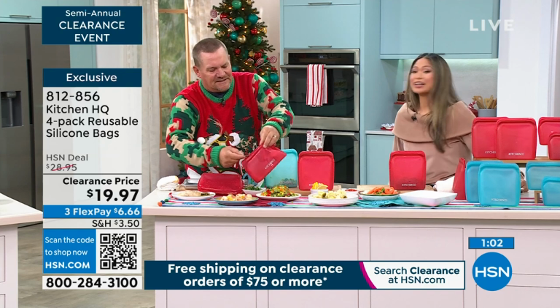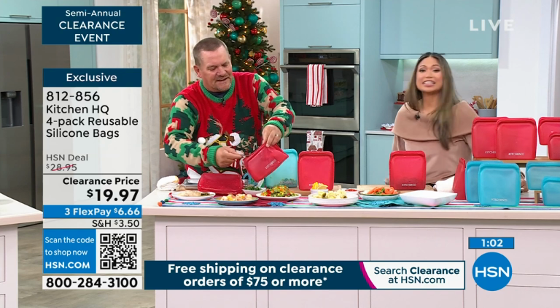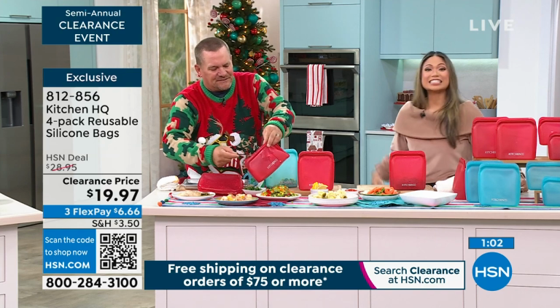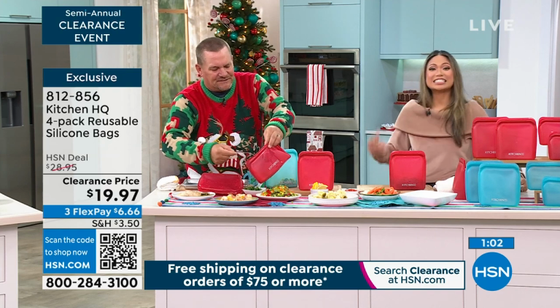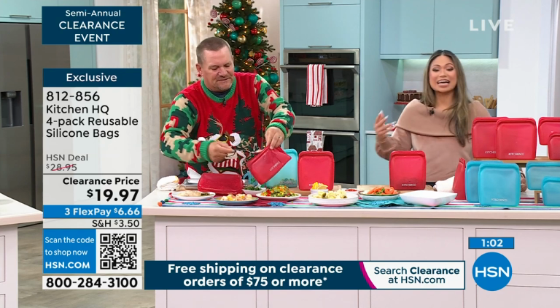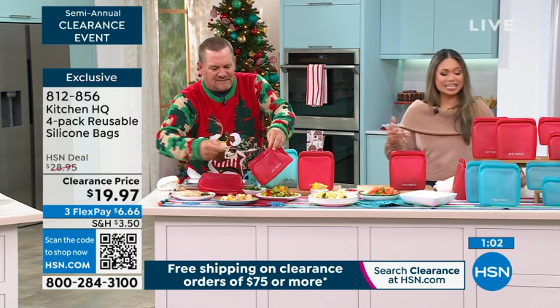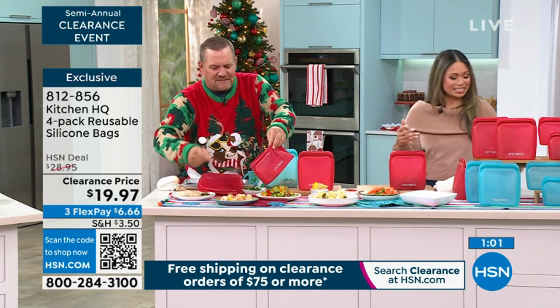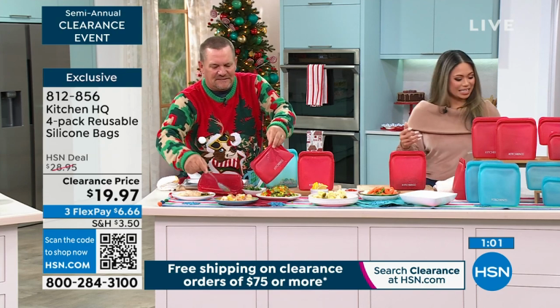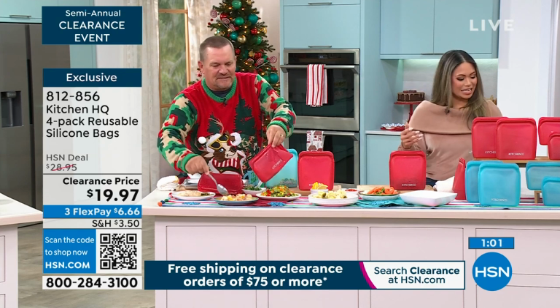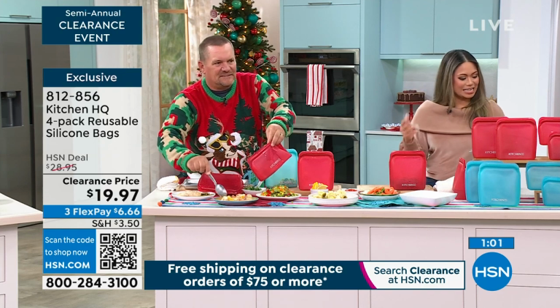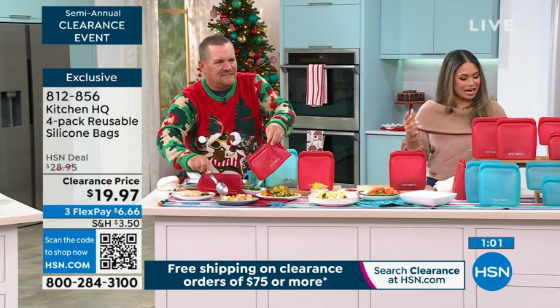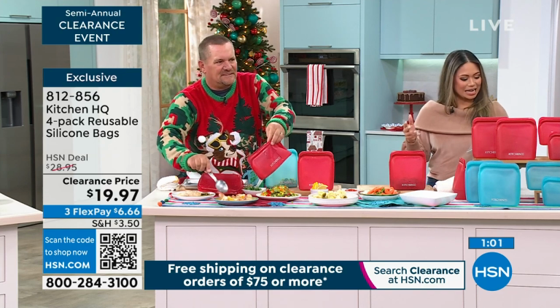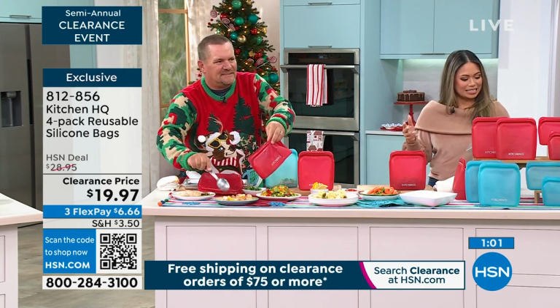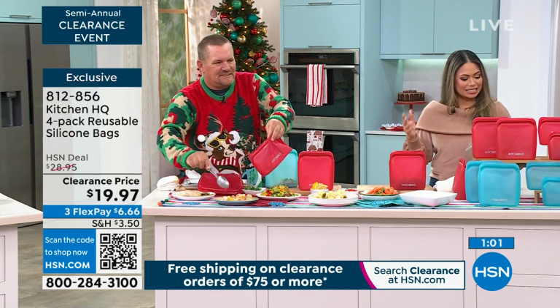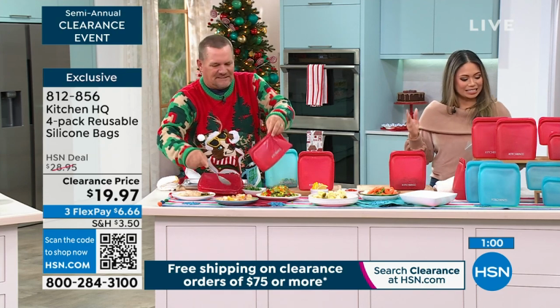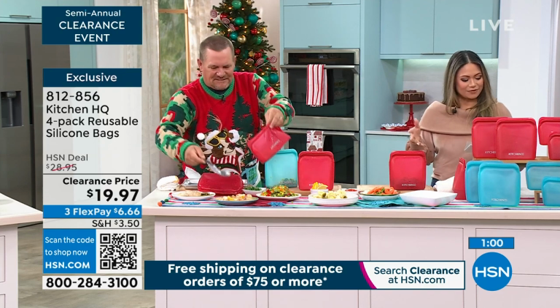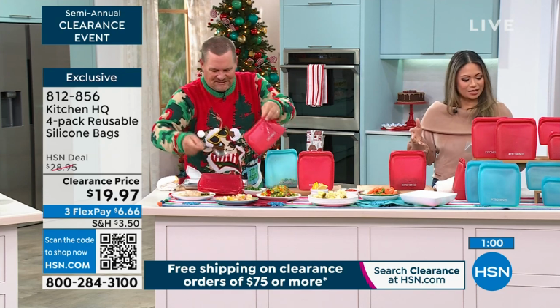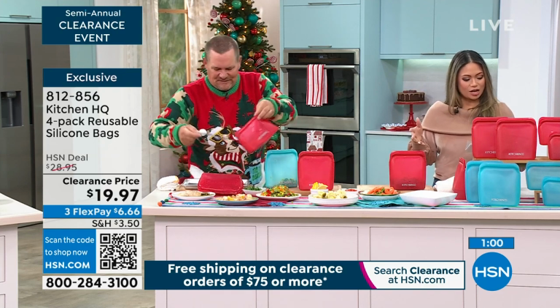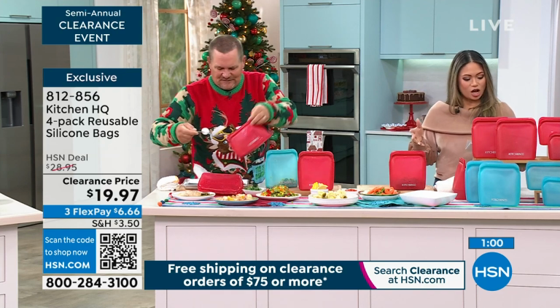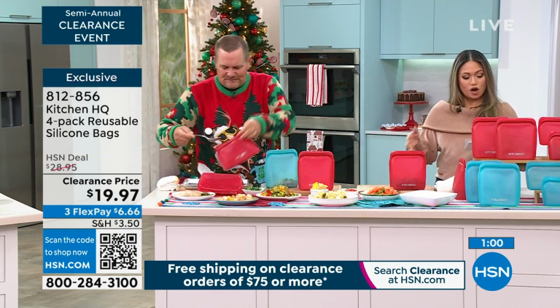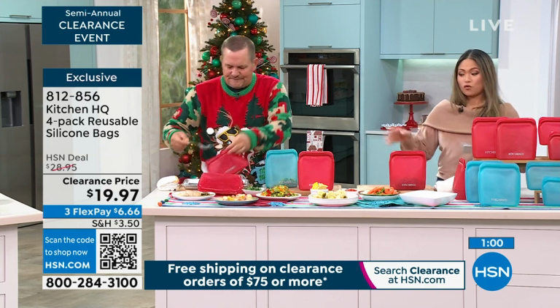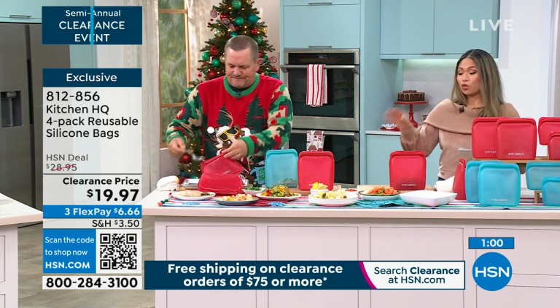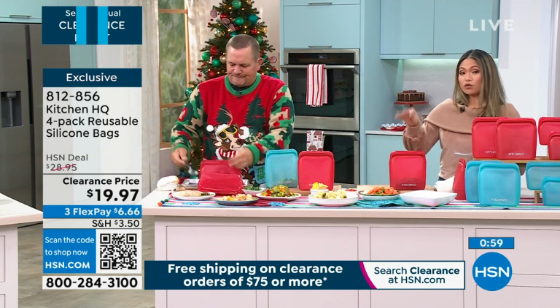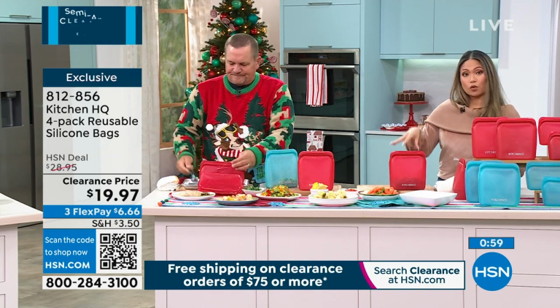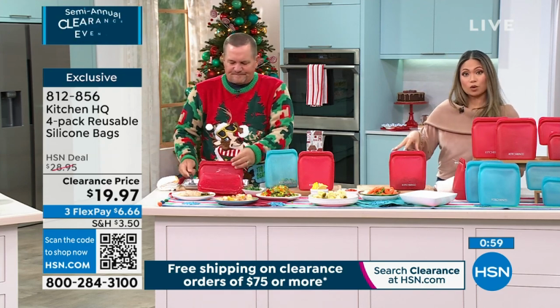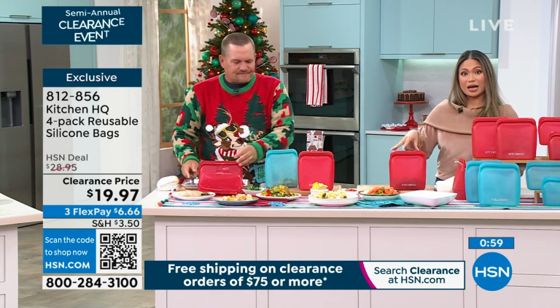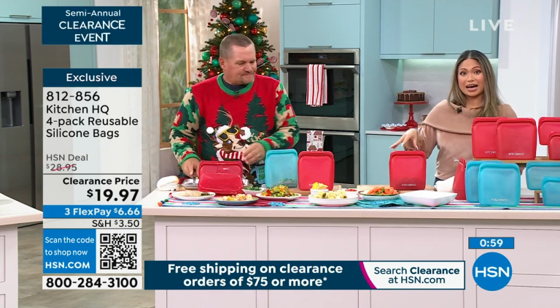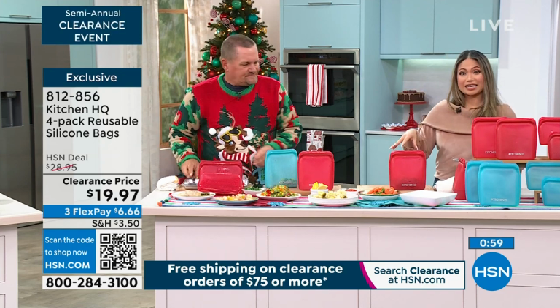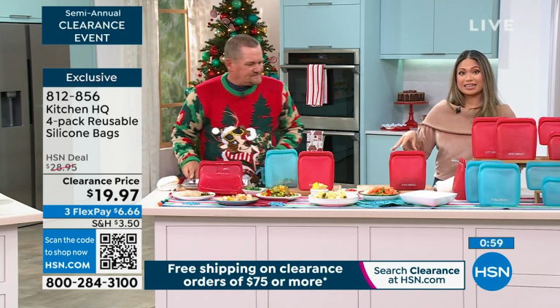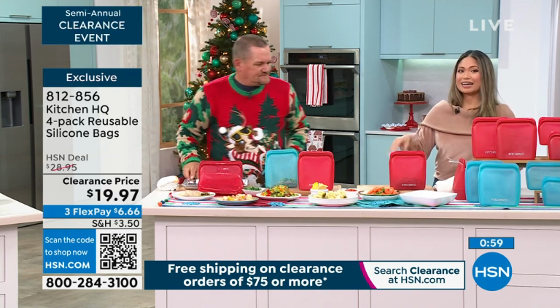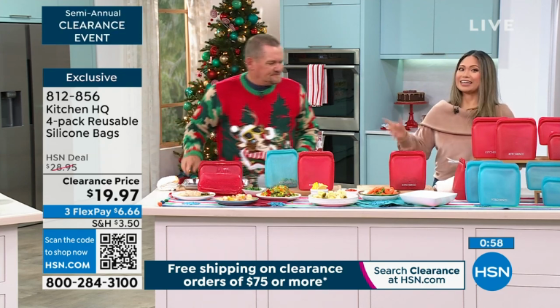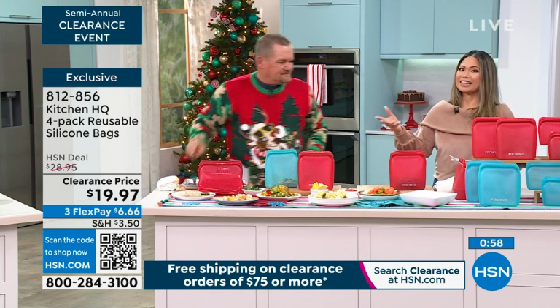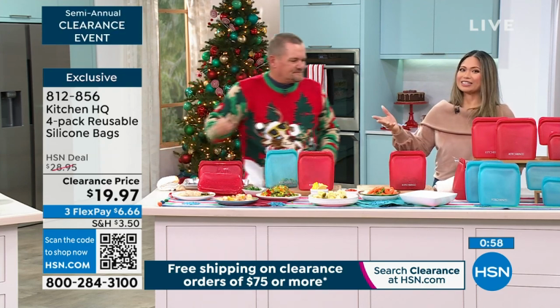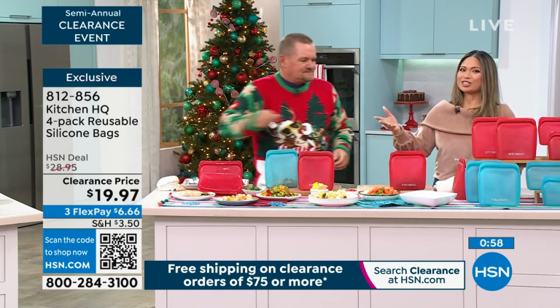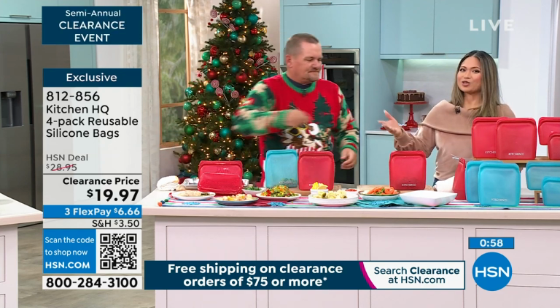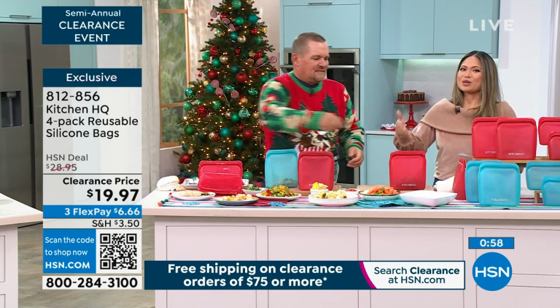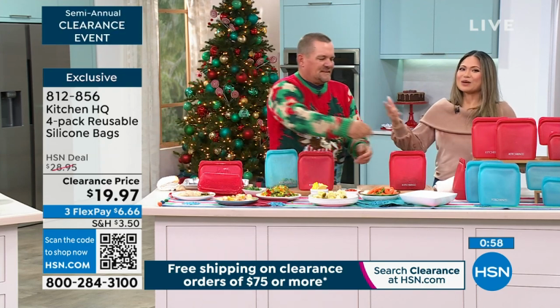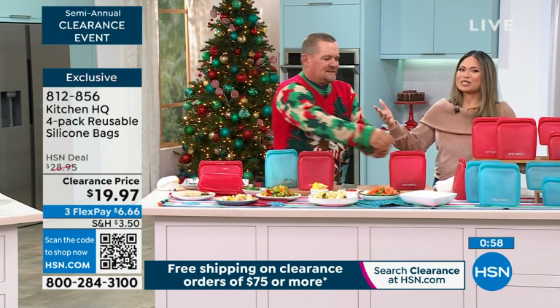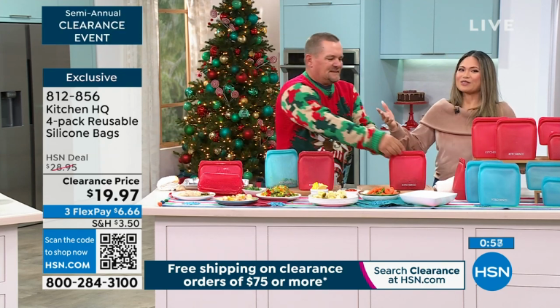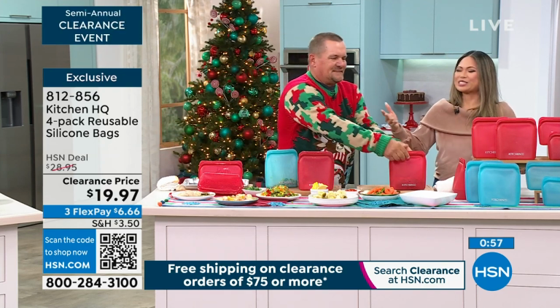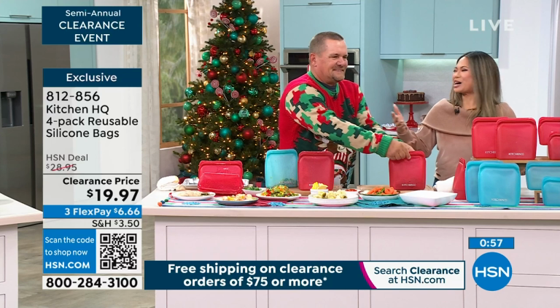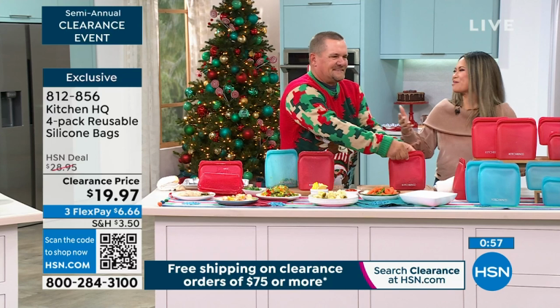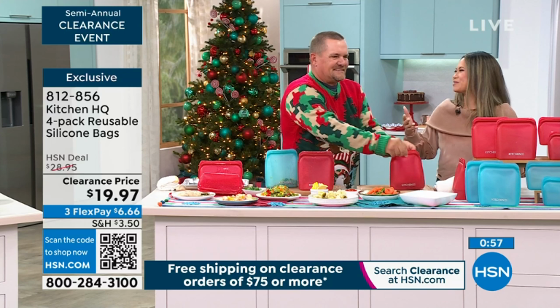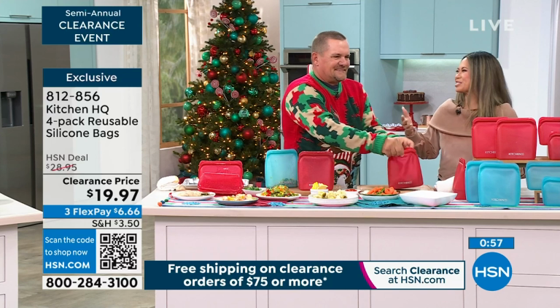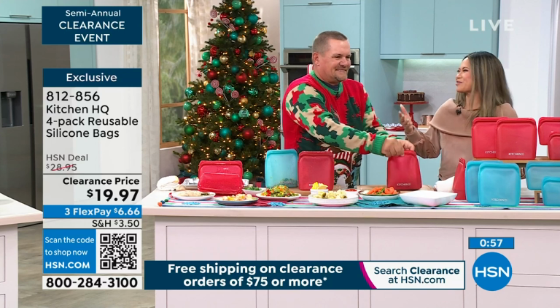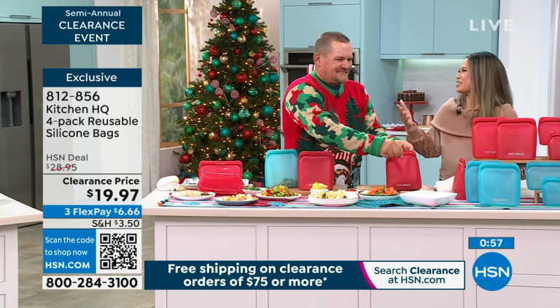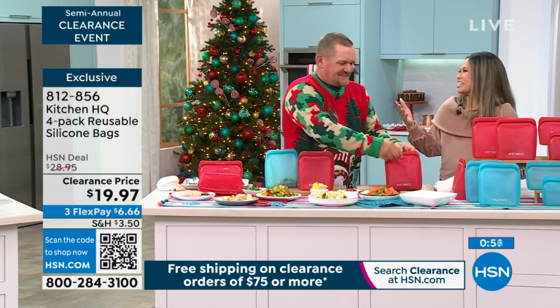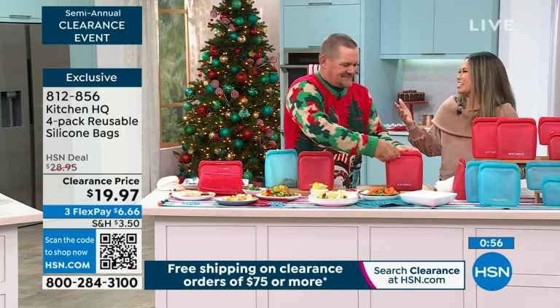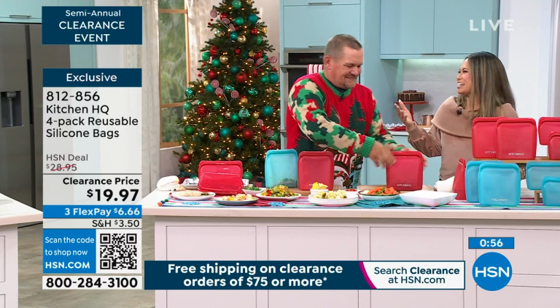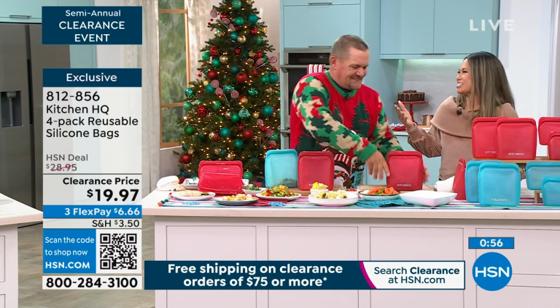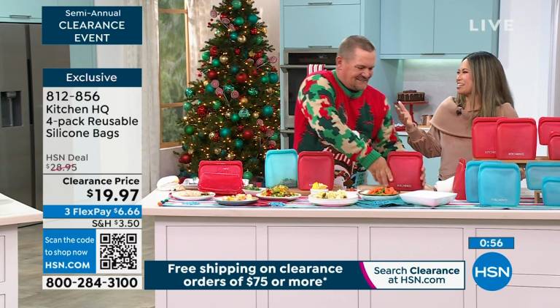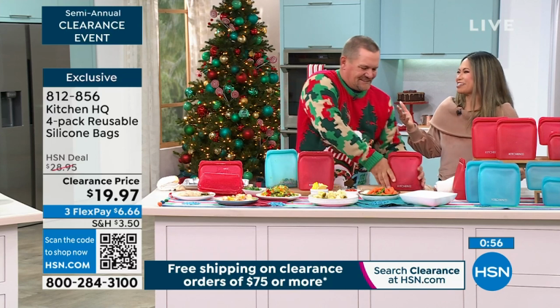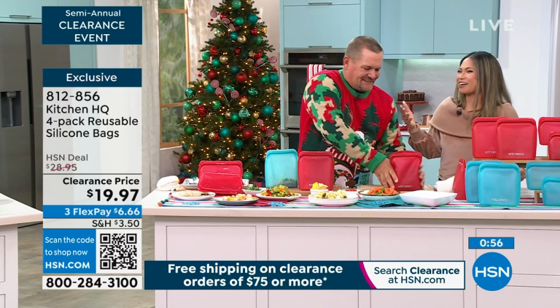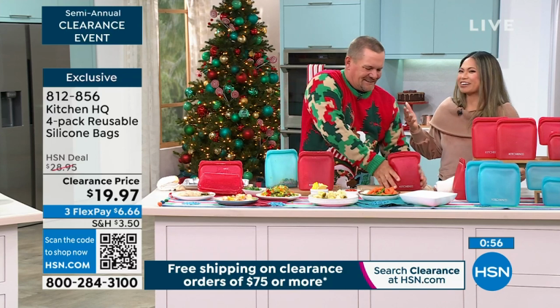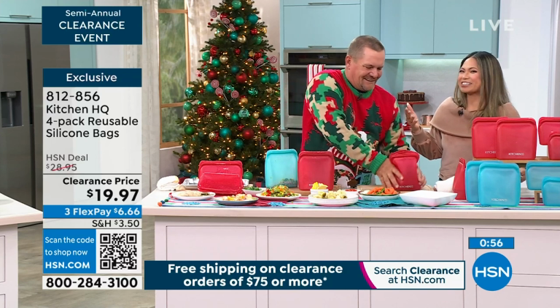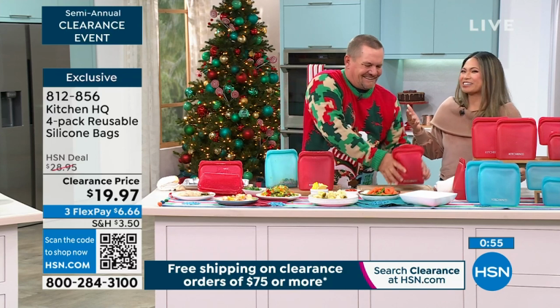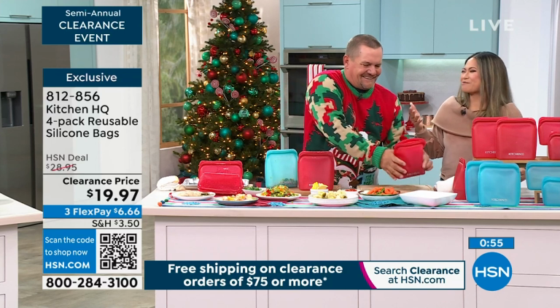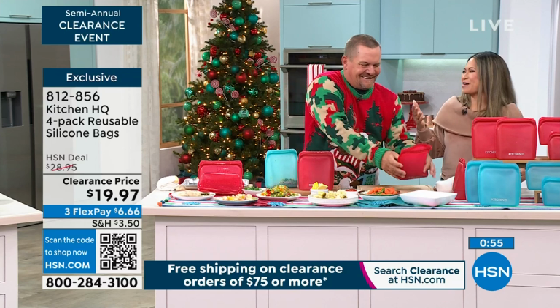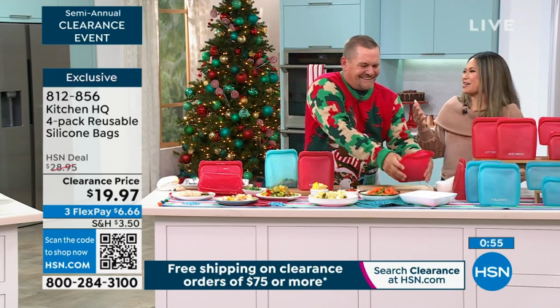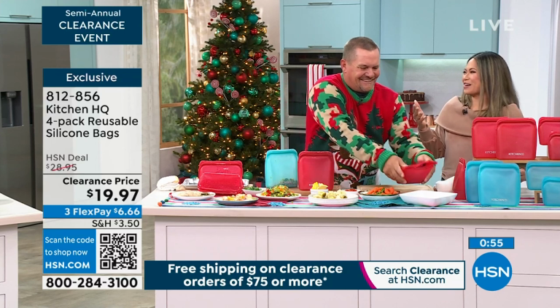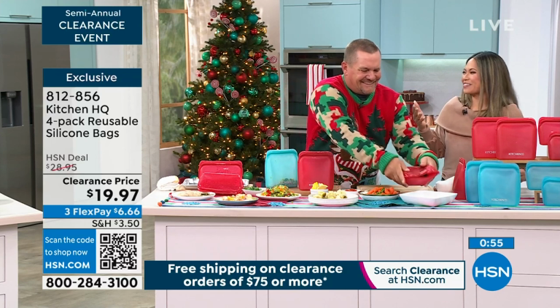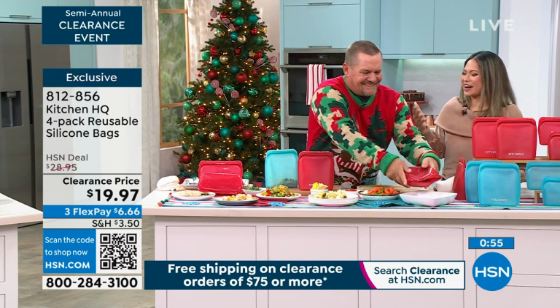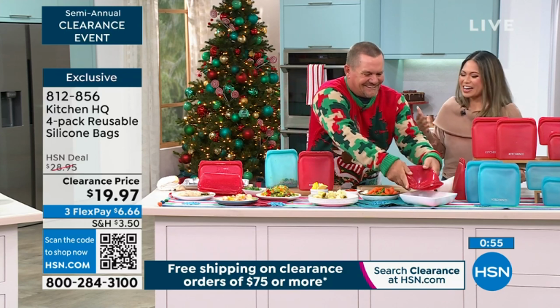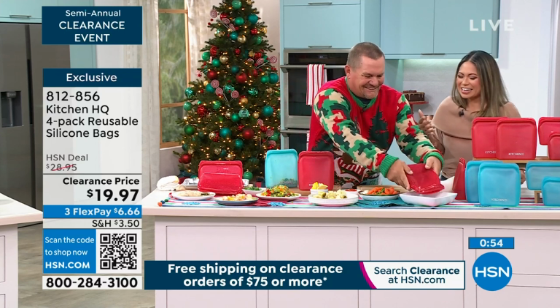It's $19.97 for the four-pack. Again, $20 off the top just for getting the HSN card — it's a no-brainer.